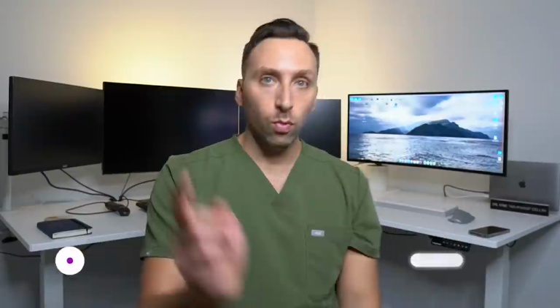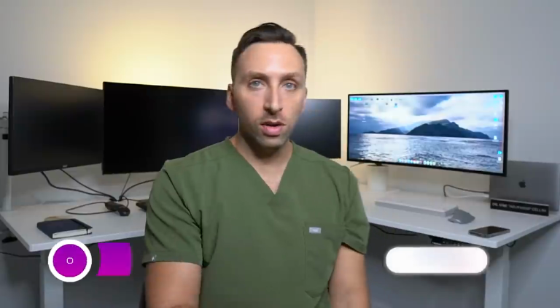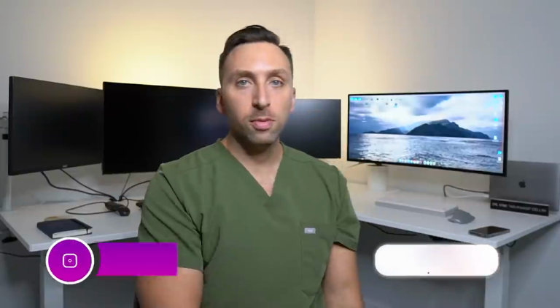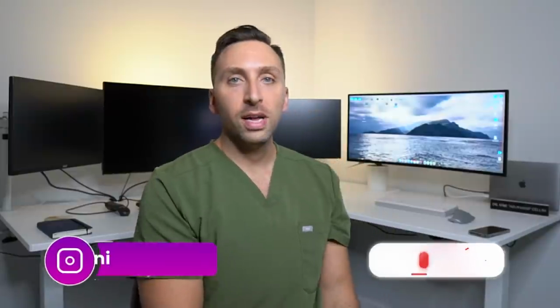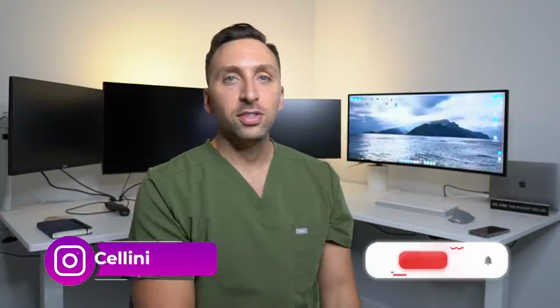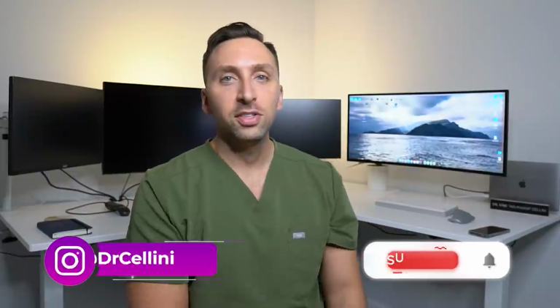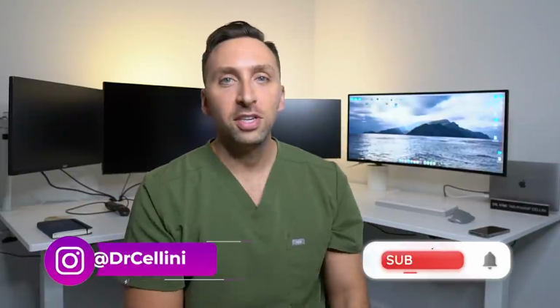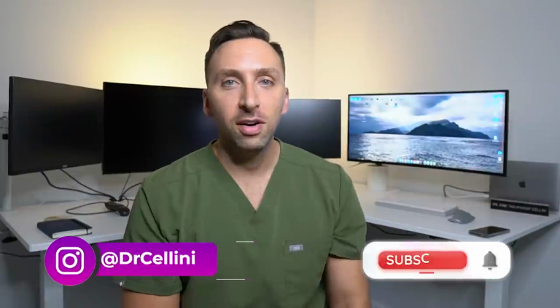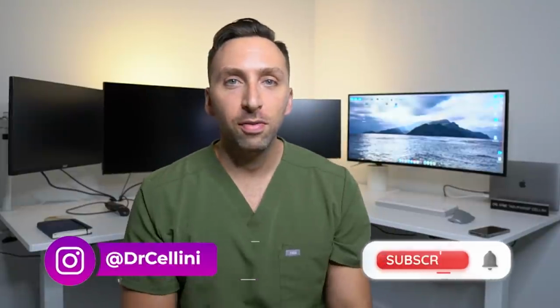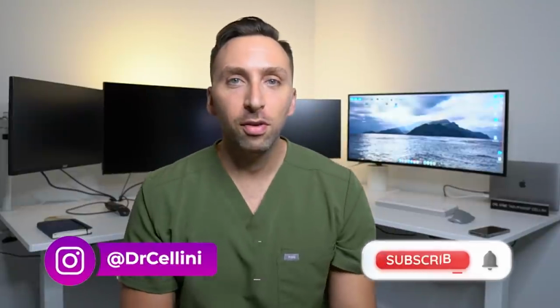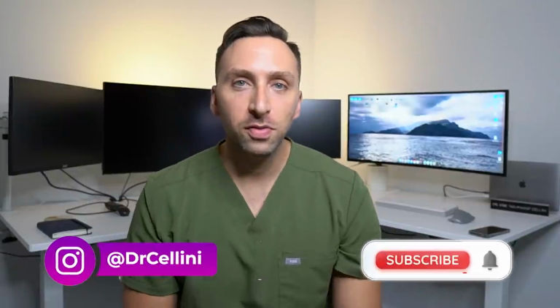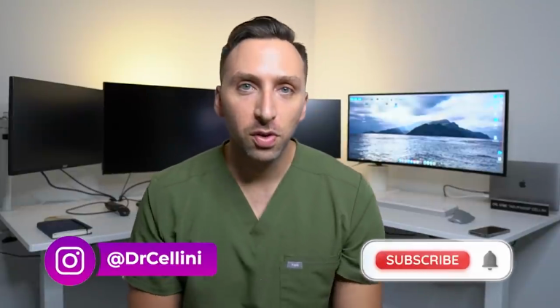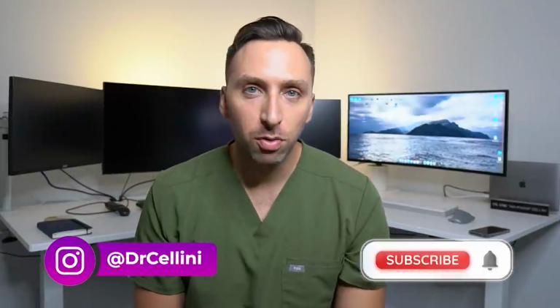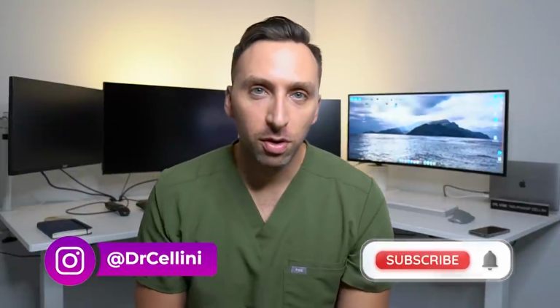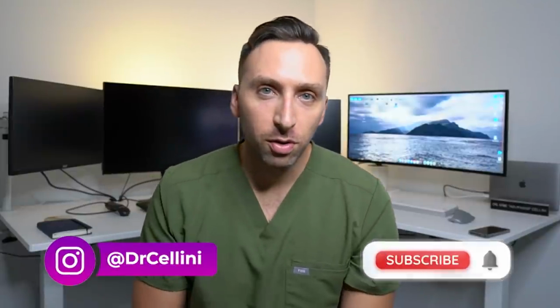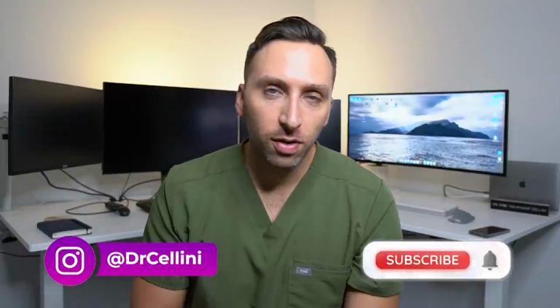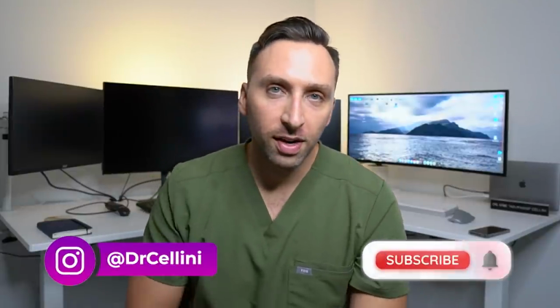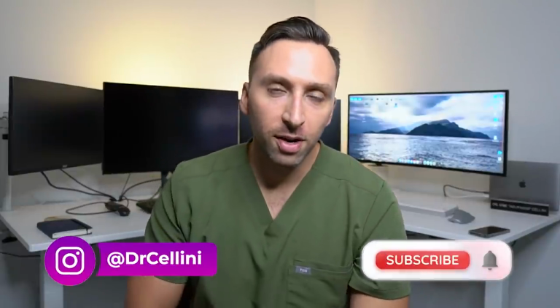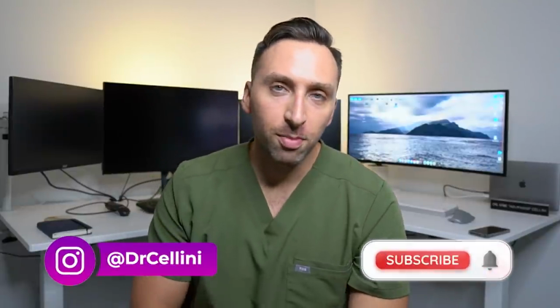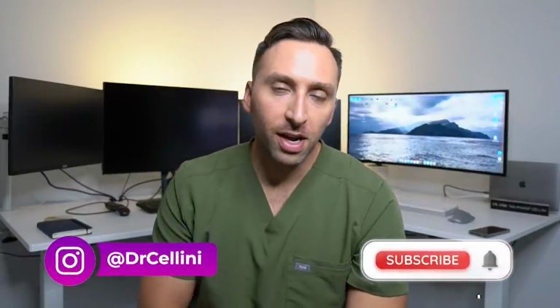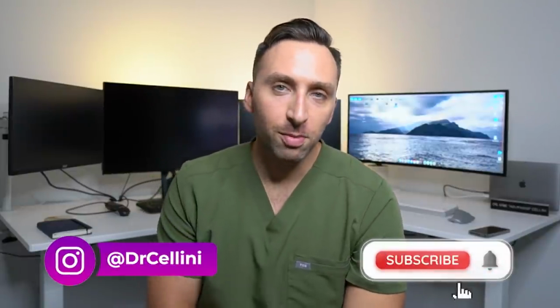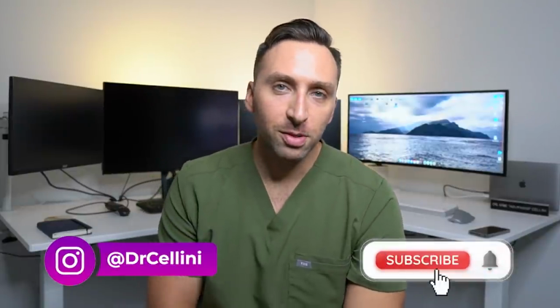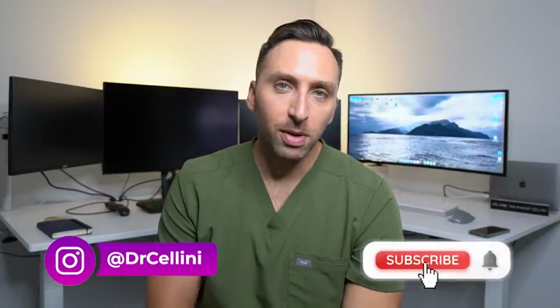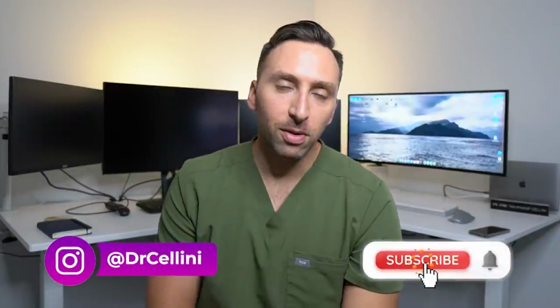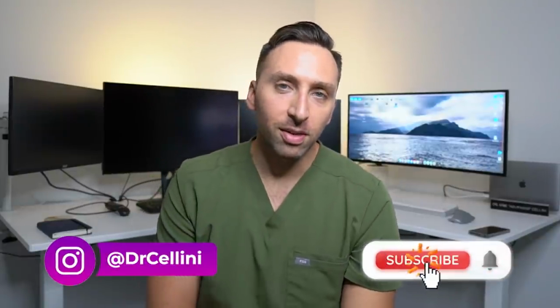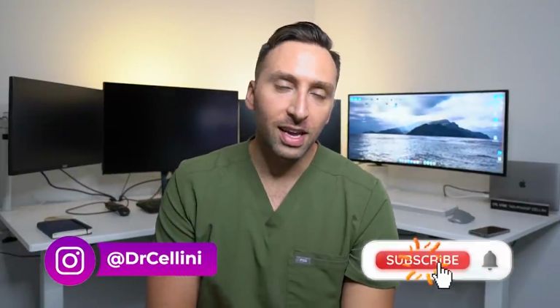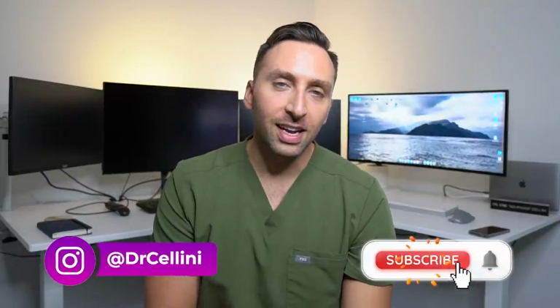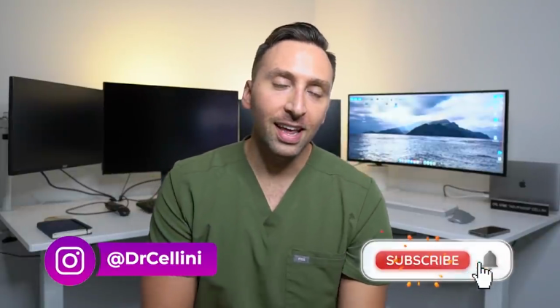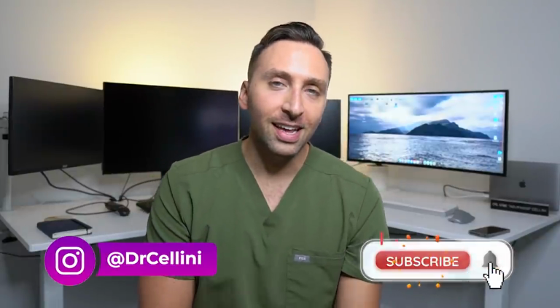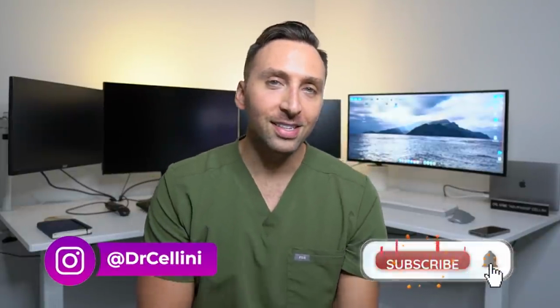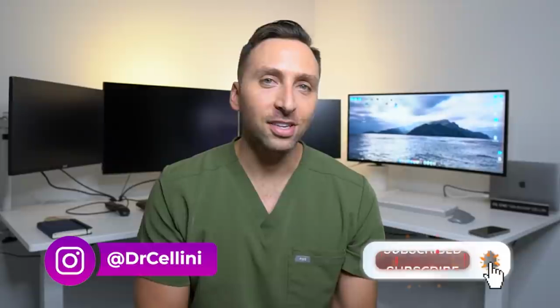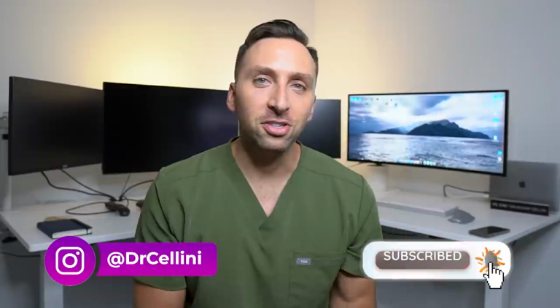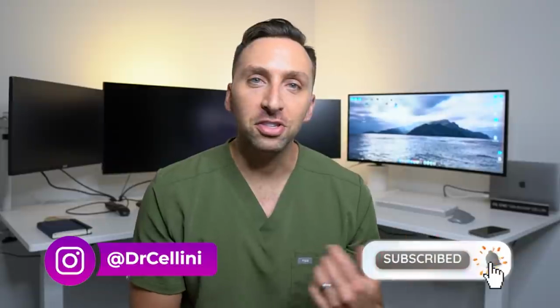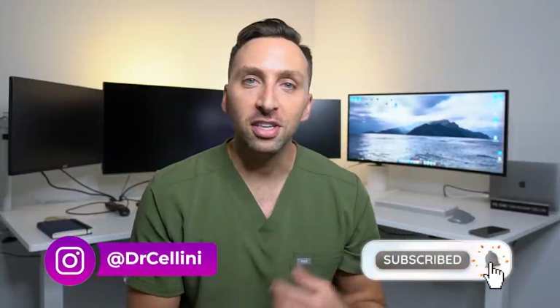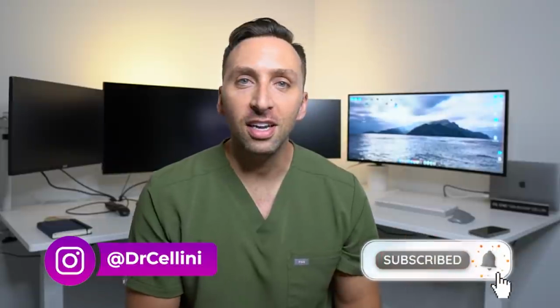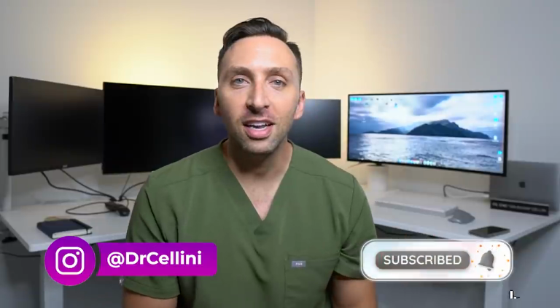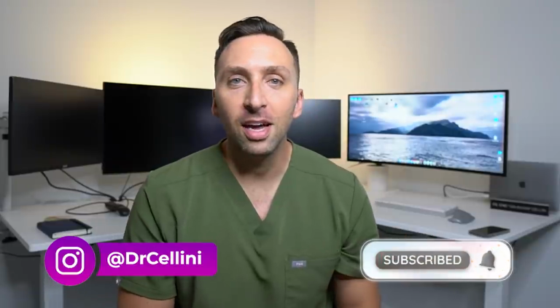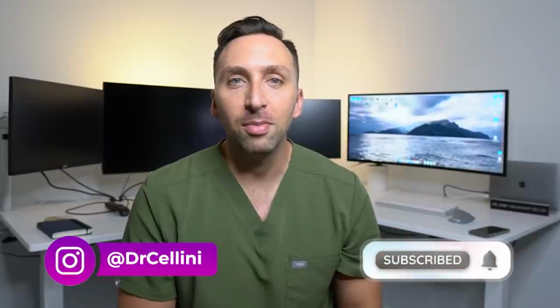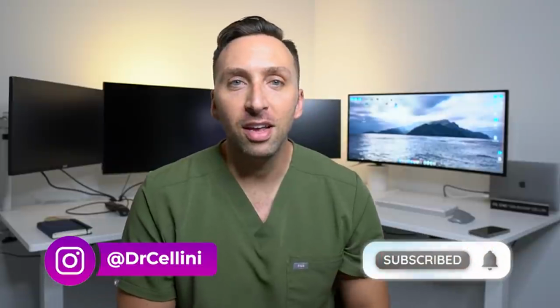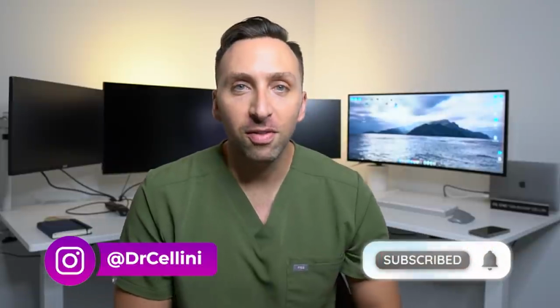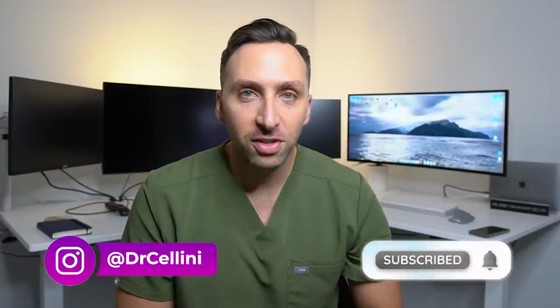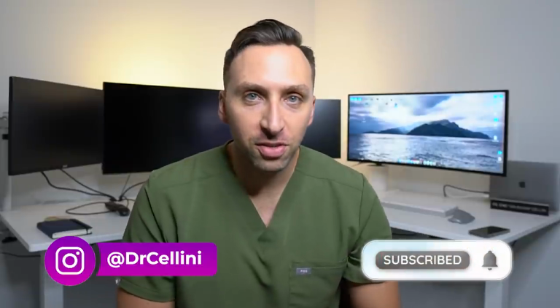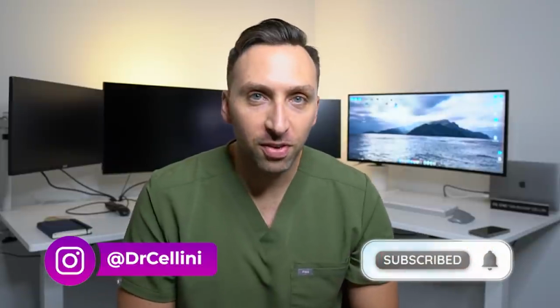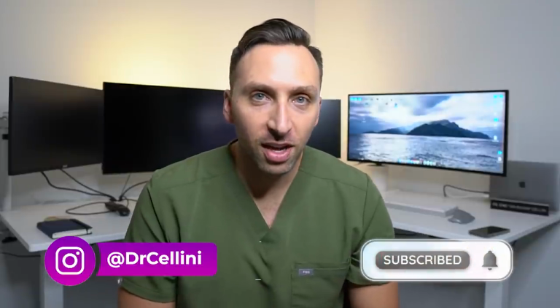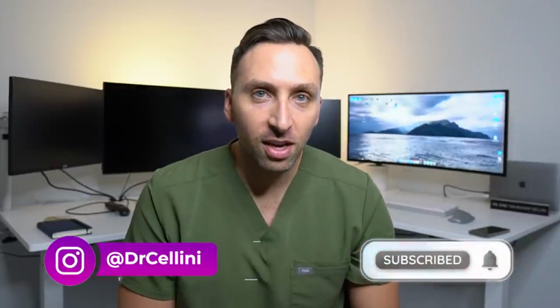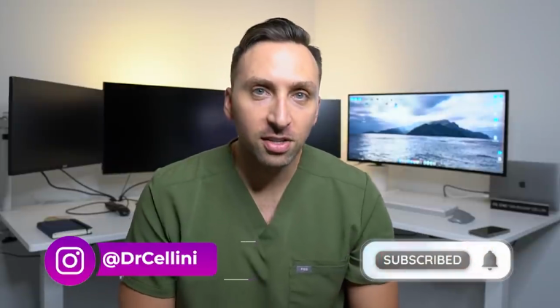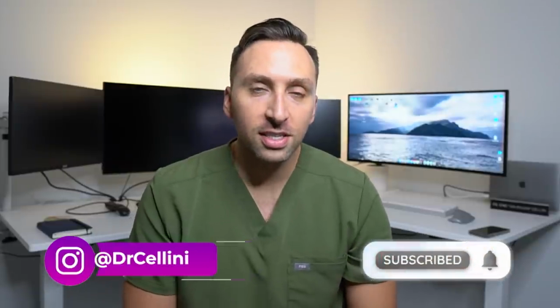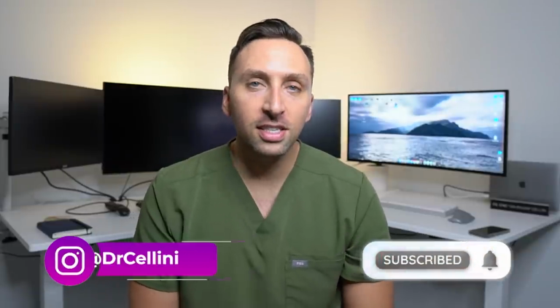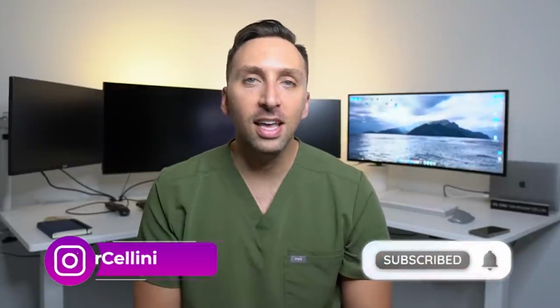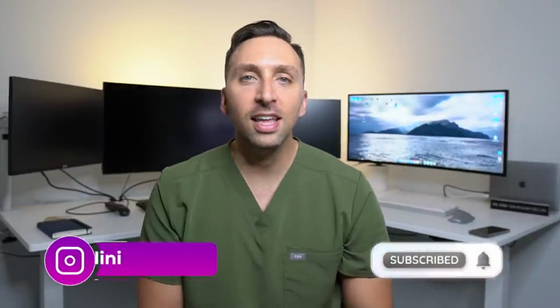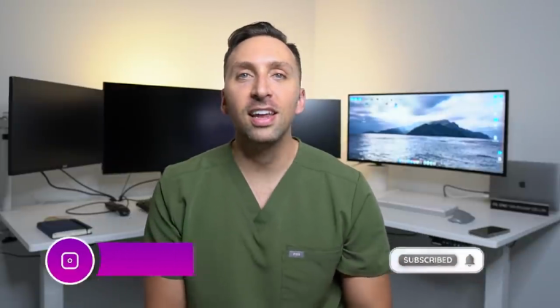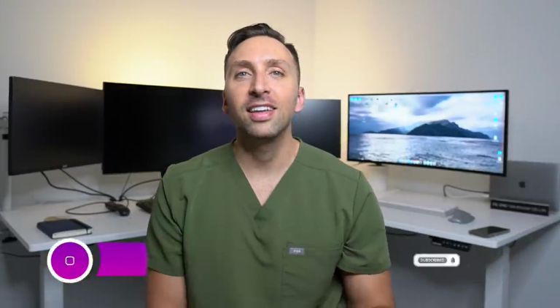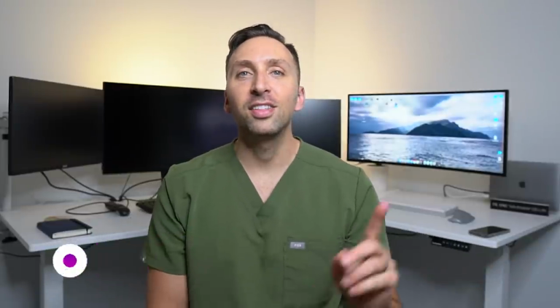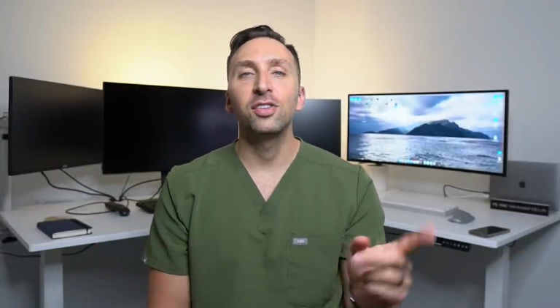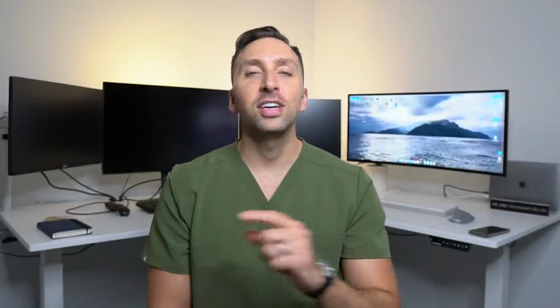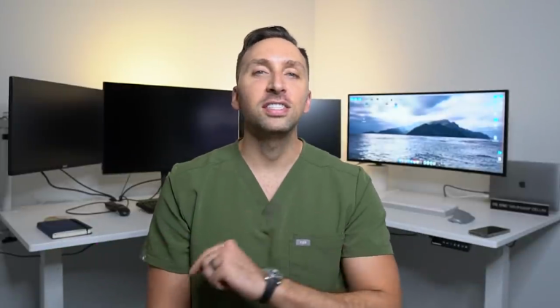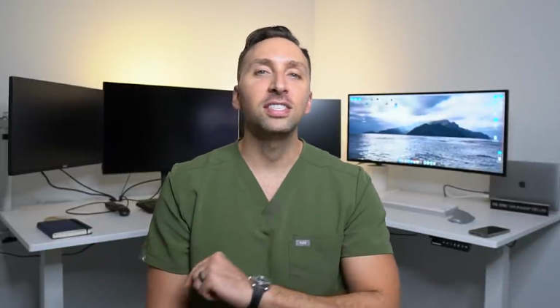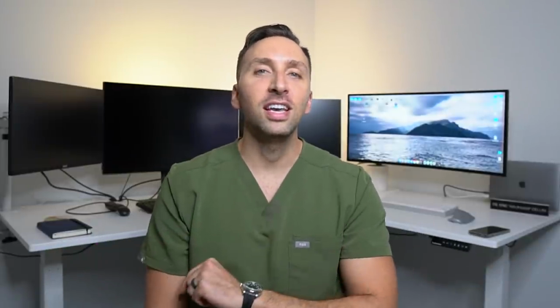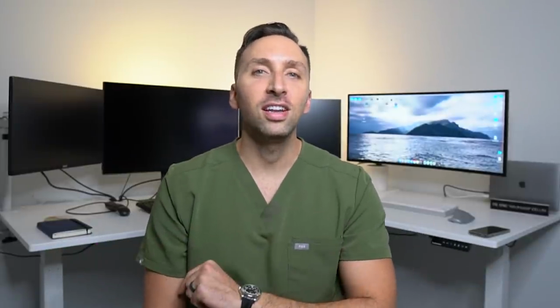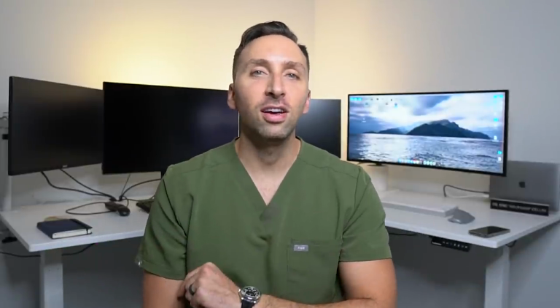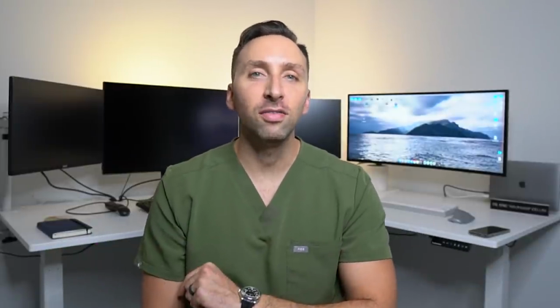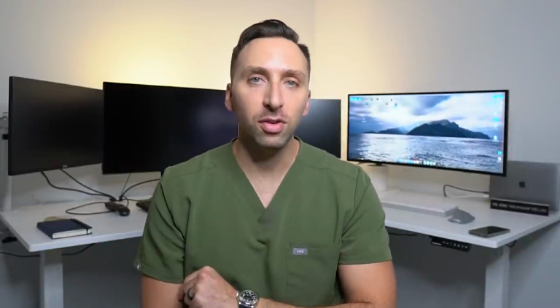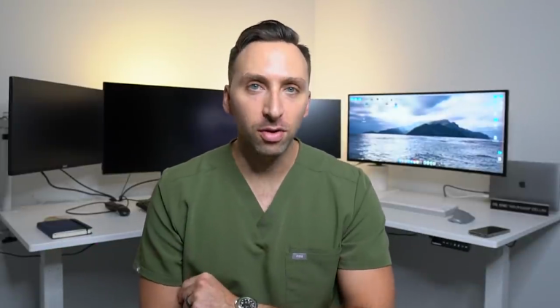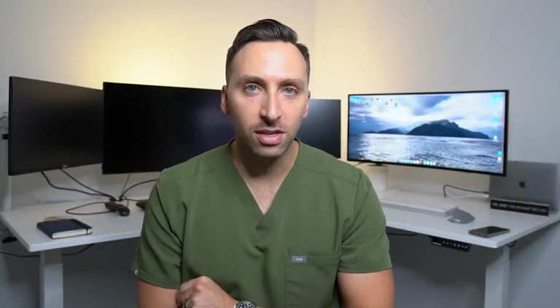Welcome back to the channel. For those of you who are new around here, my name is Michael, aka Dr. Cellini, and I'm an interventional radiologist in the great state of New York.